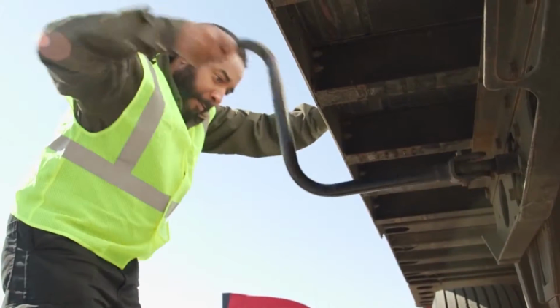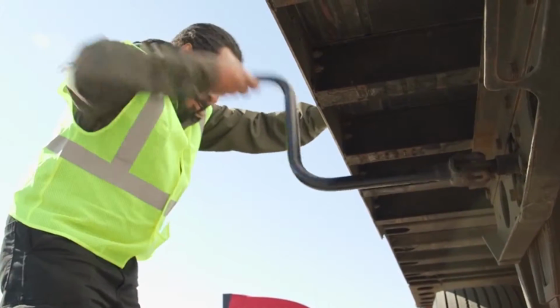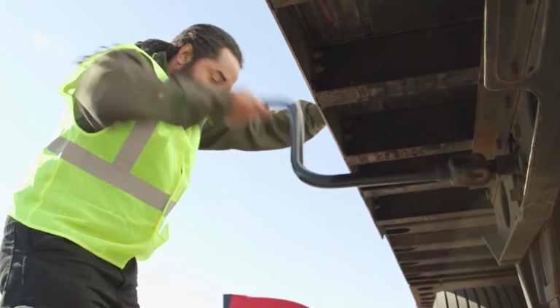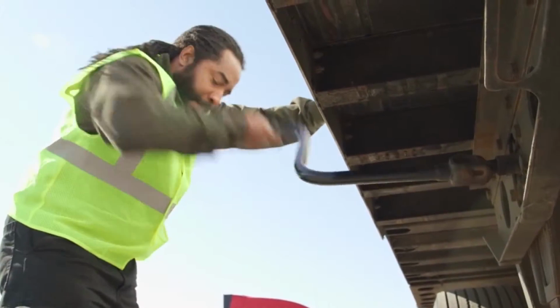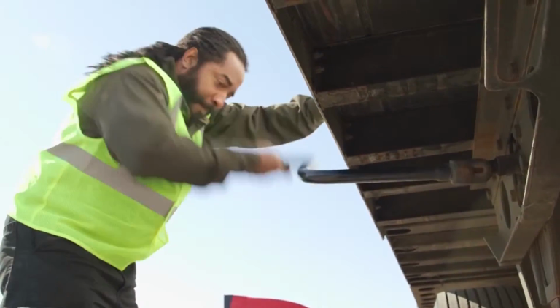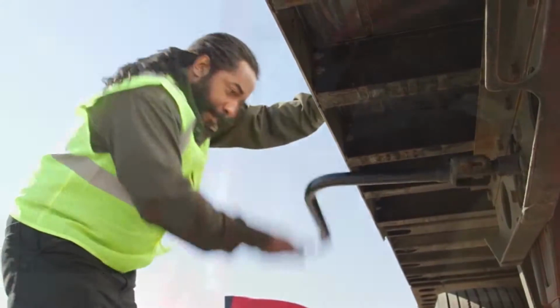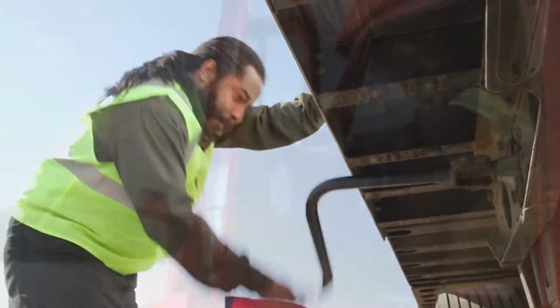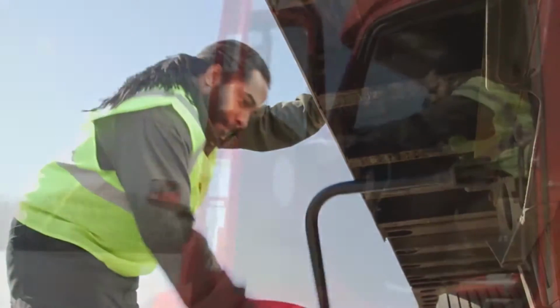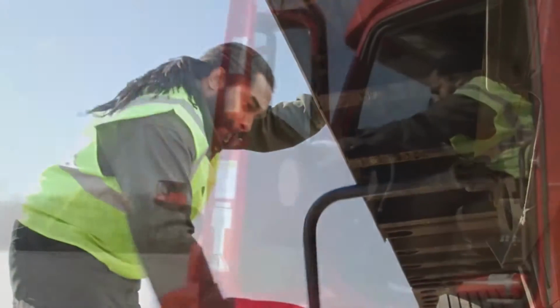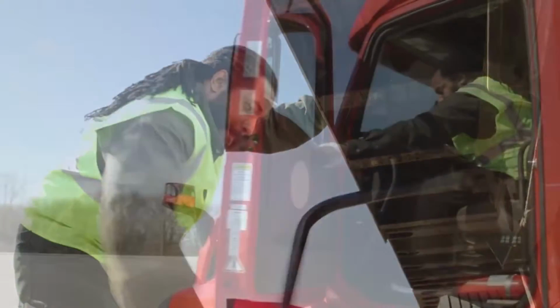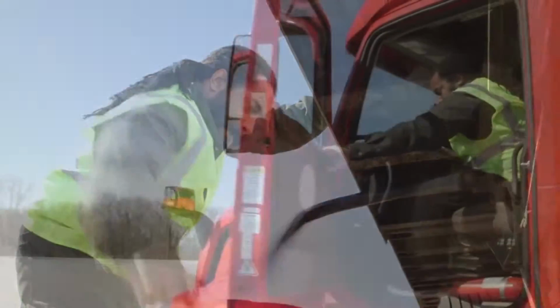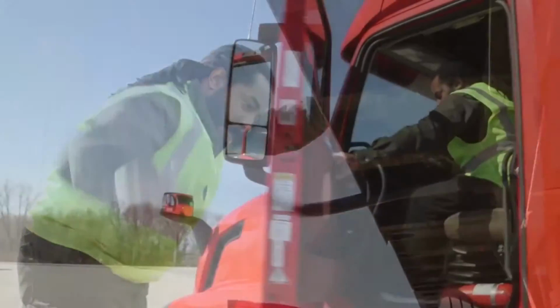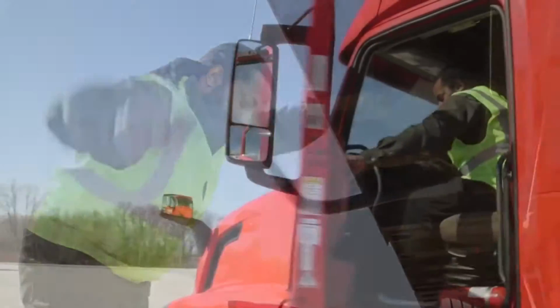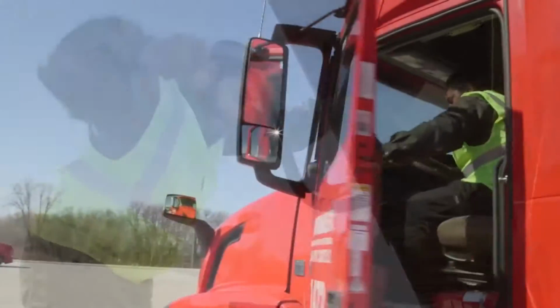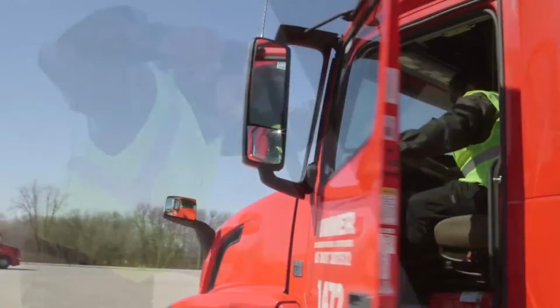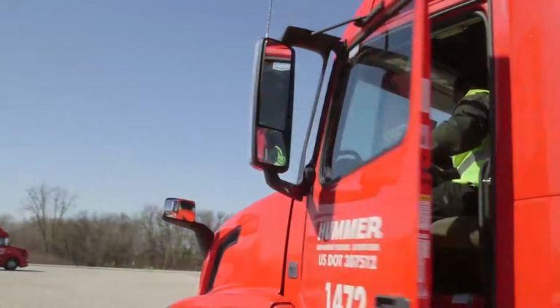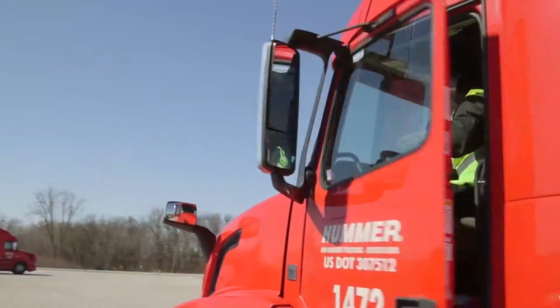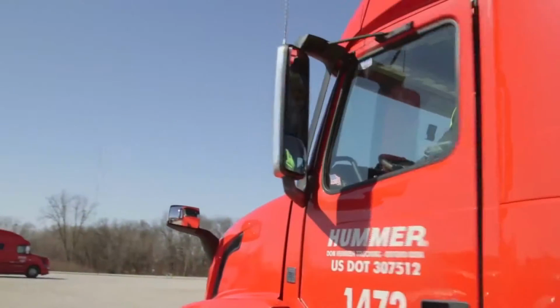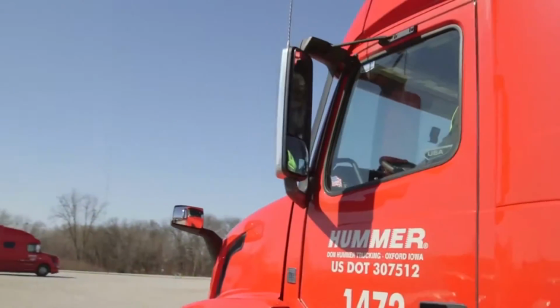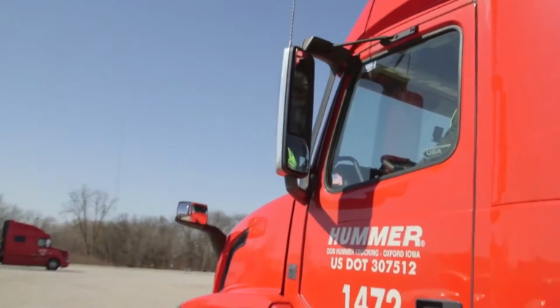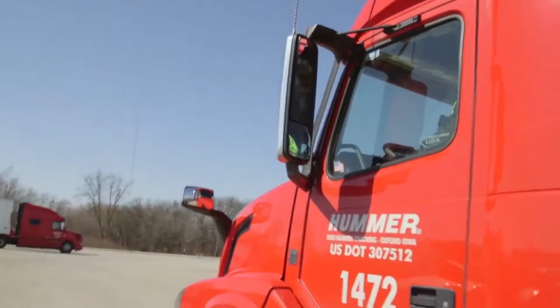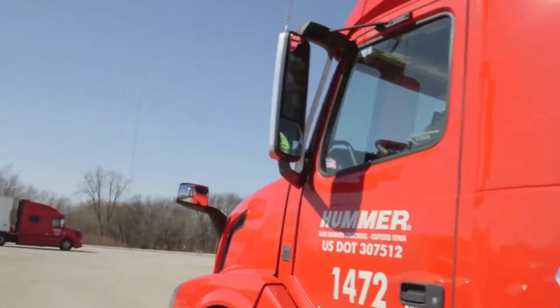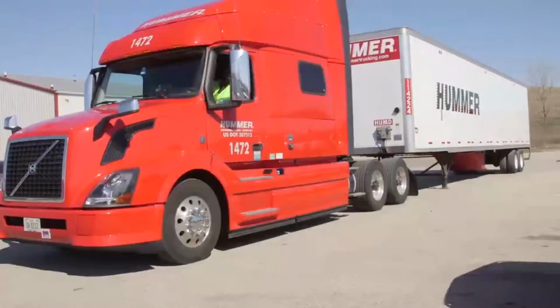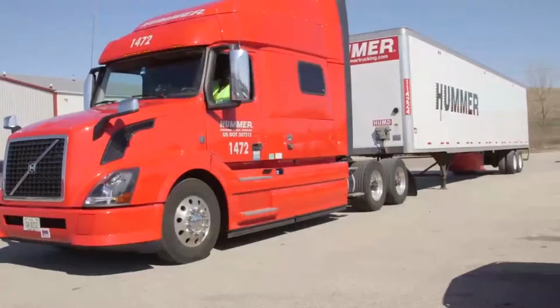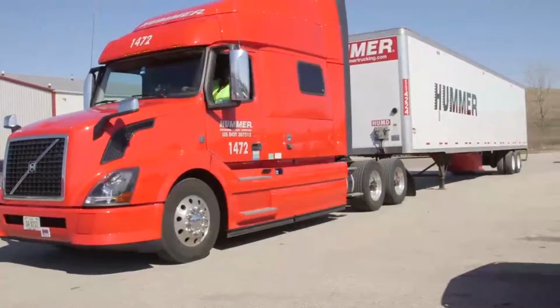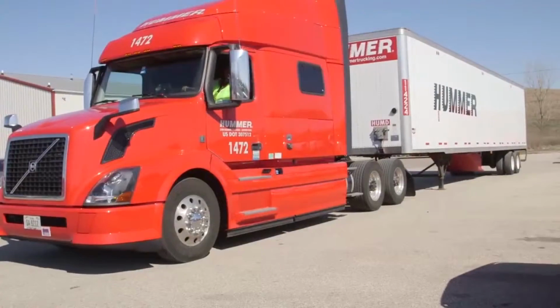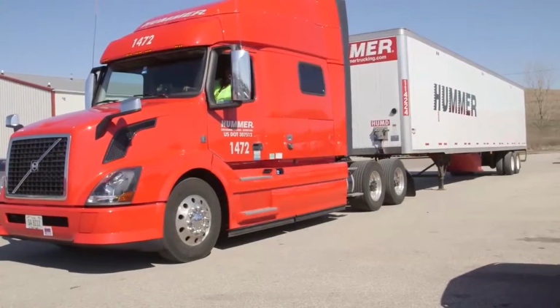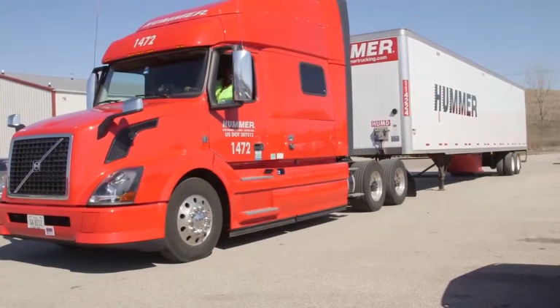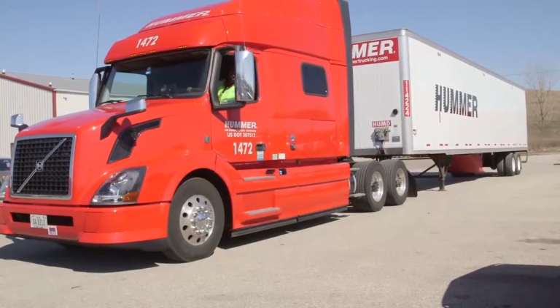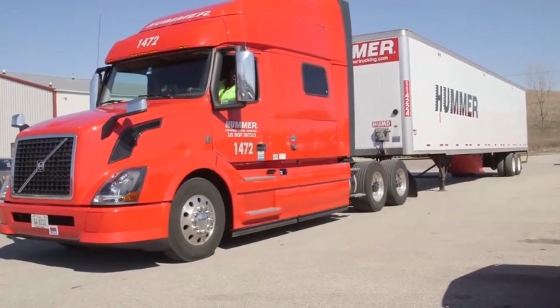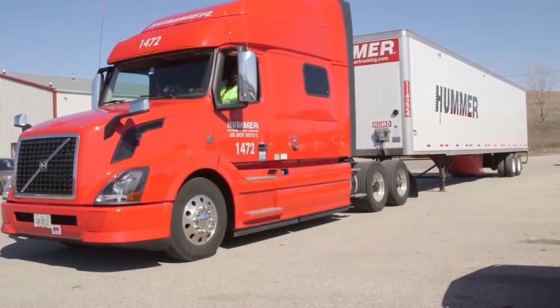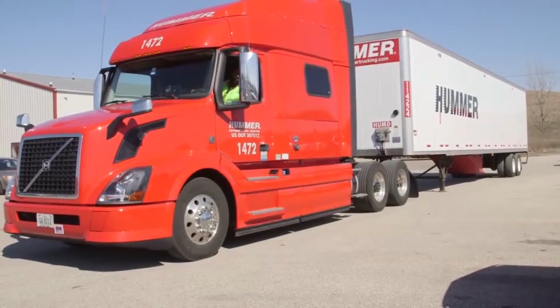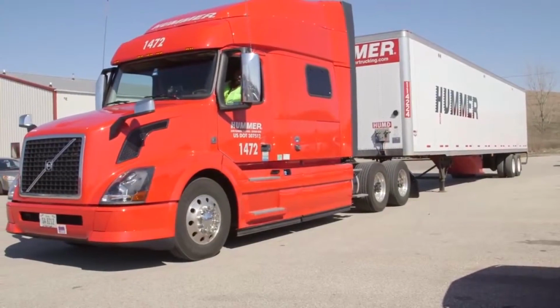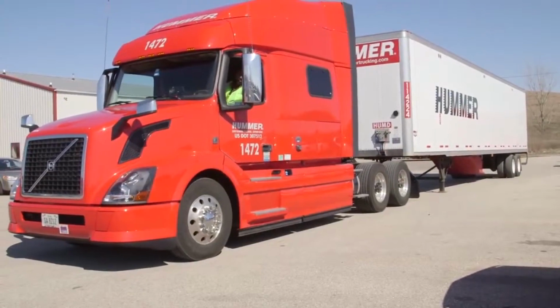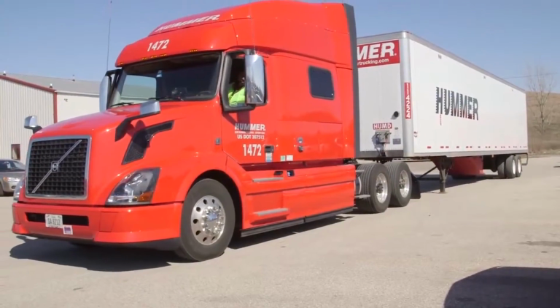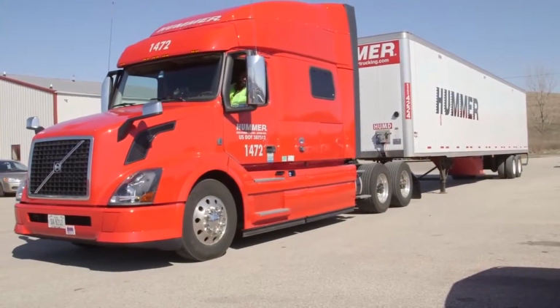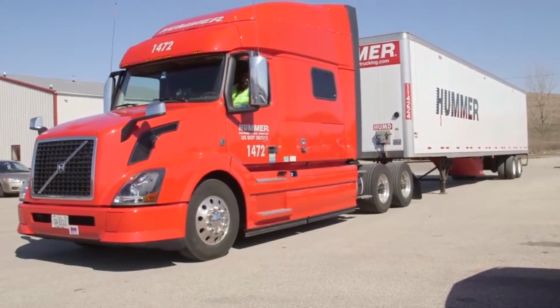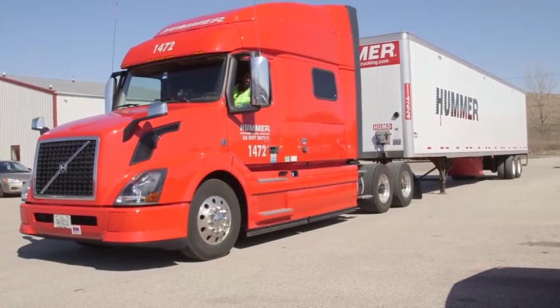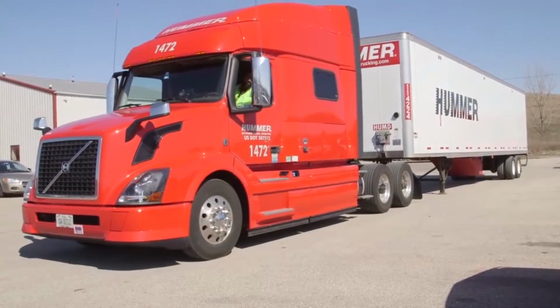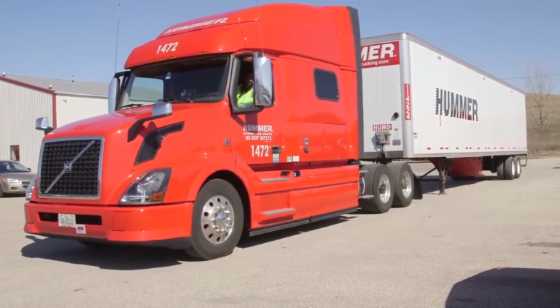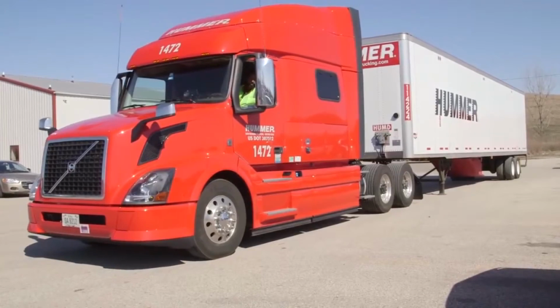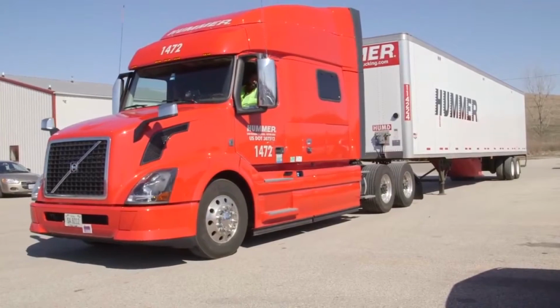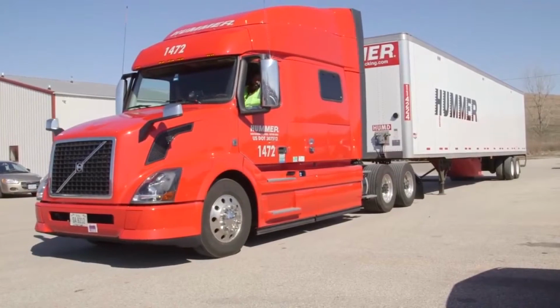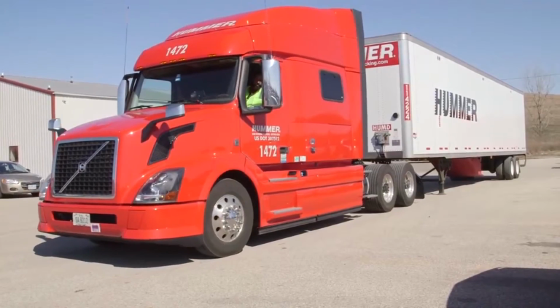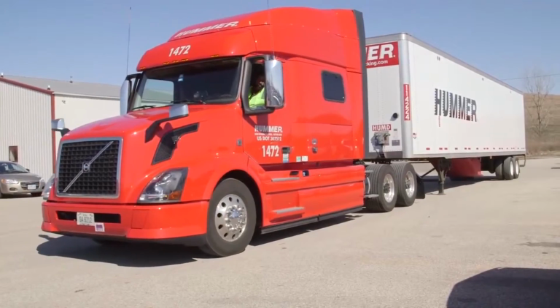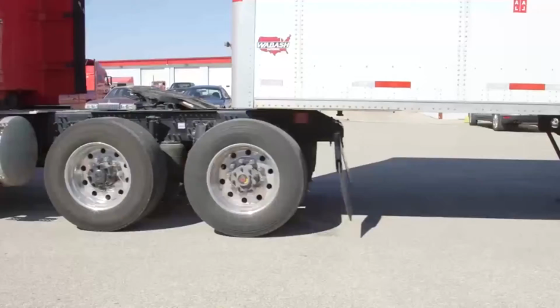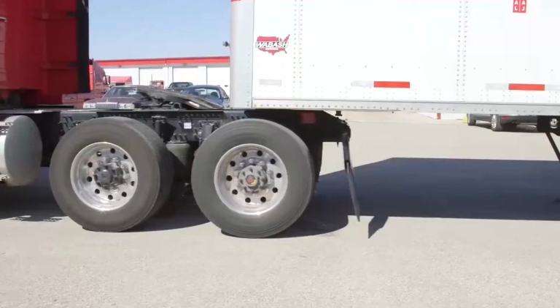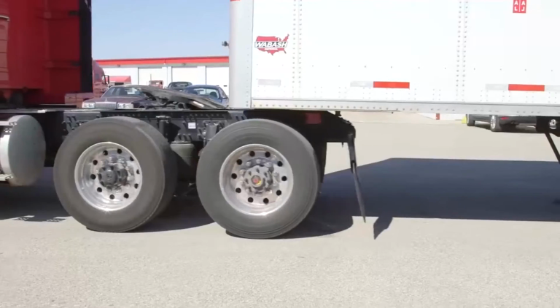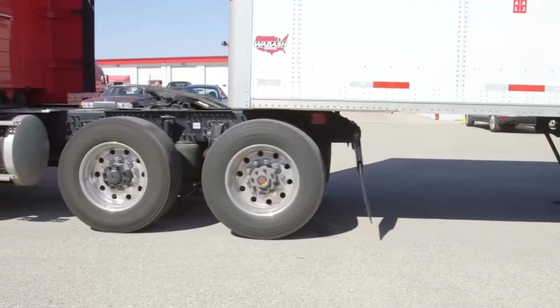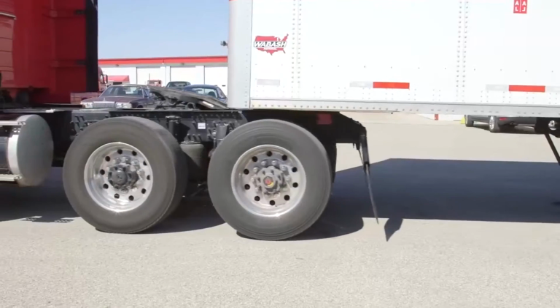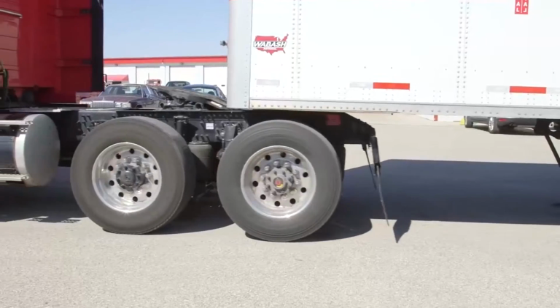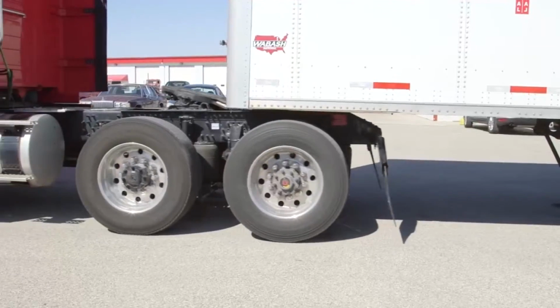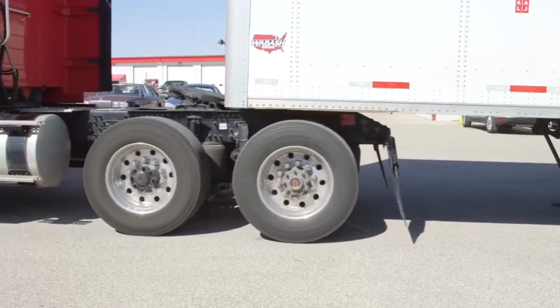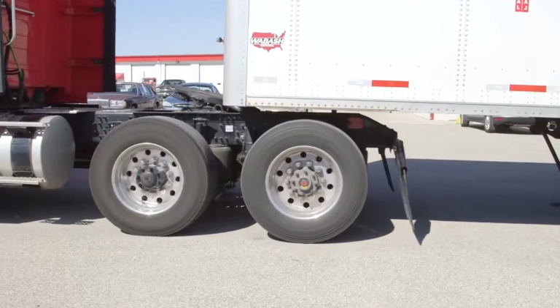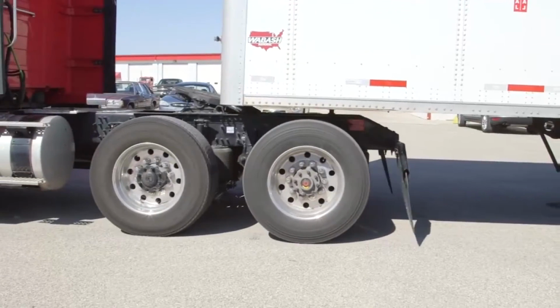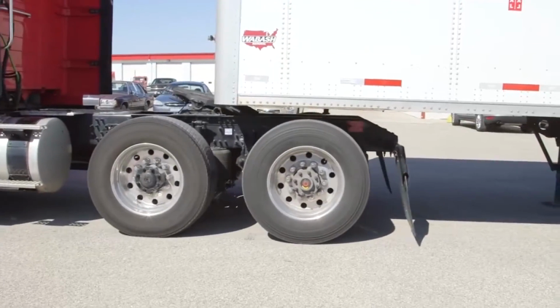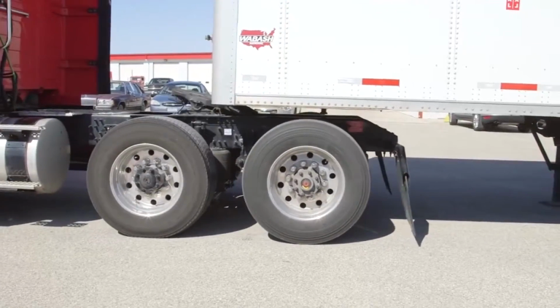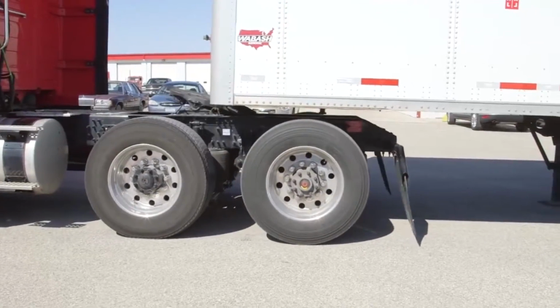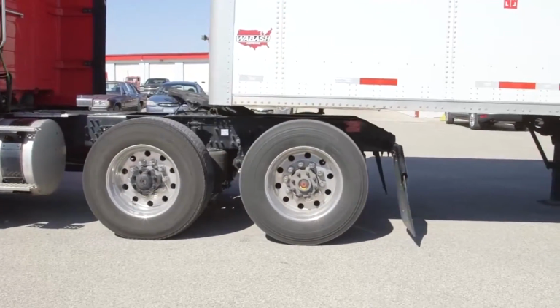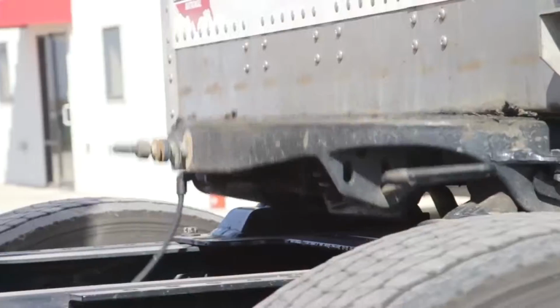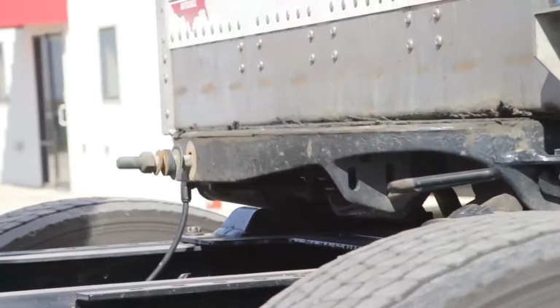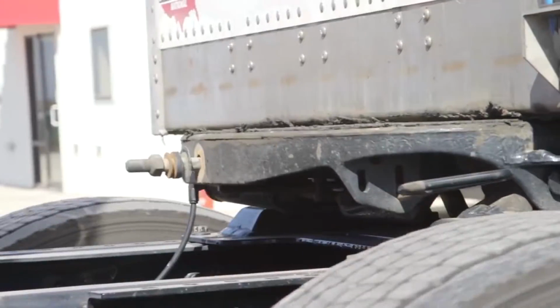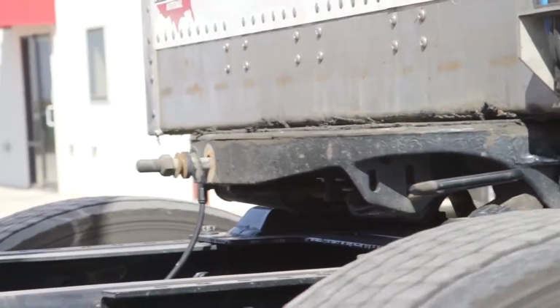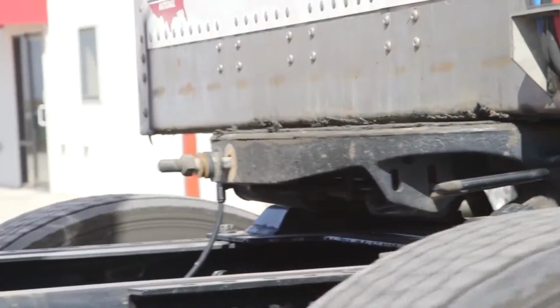Step five: now you can complete backing up under the trailer. You should hear the jaws lock around the kingpin.